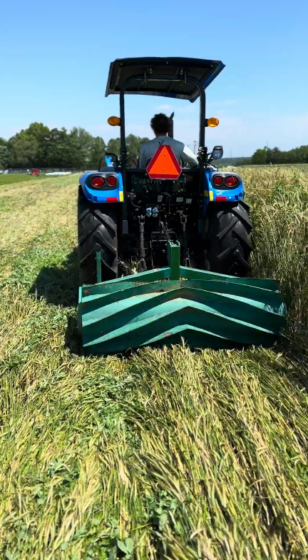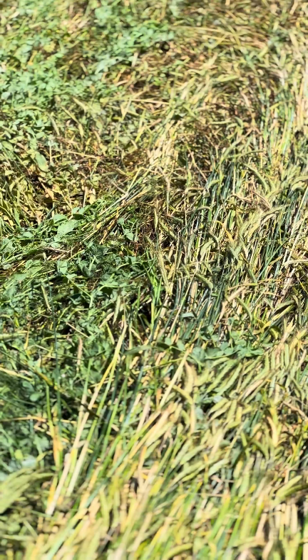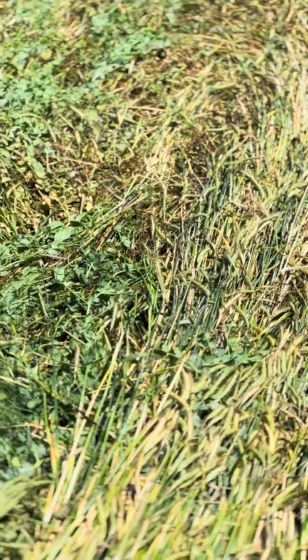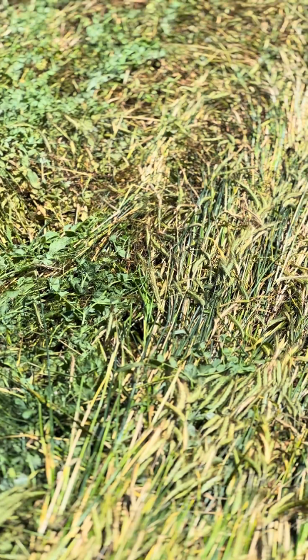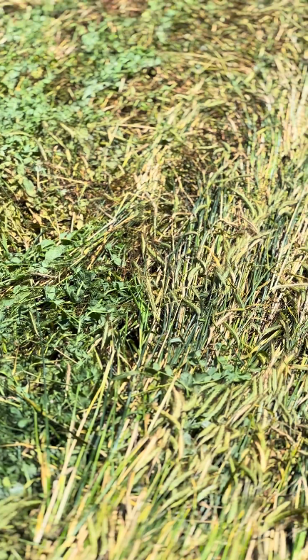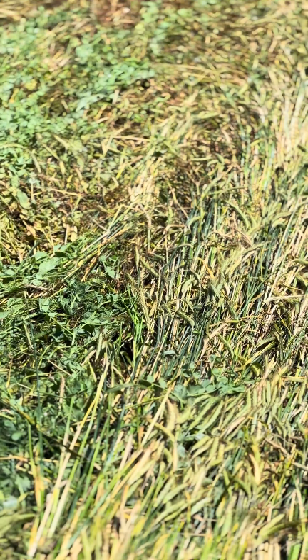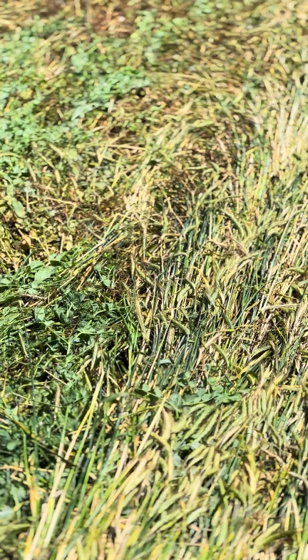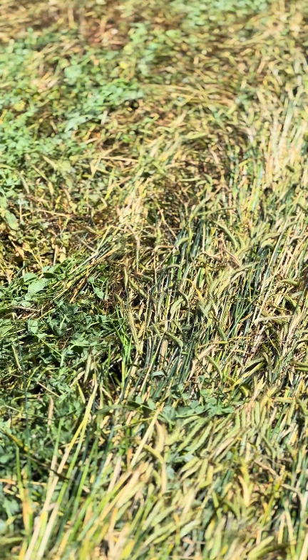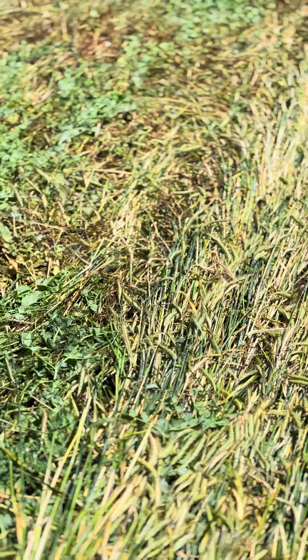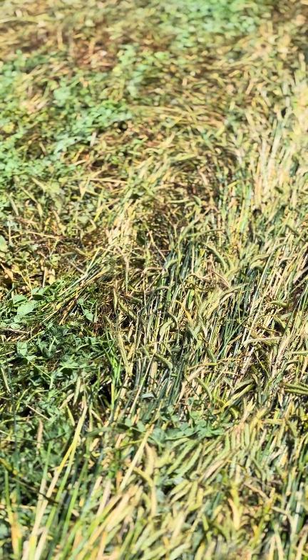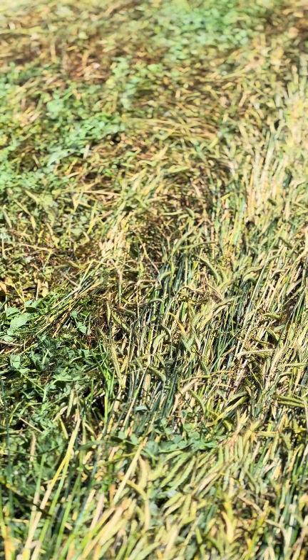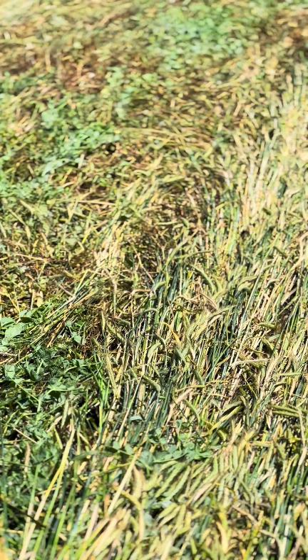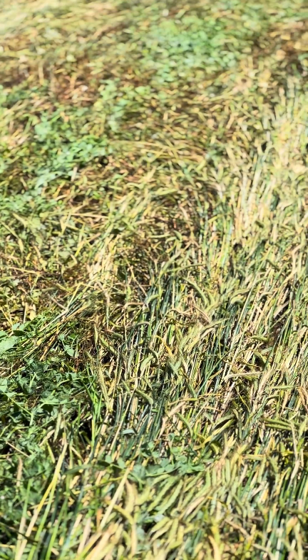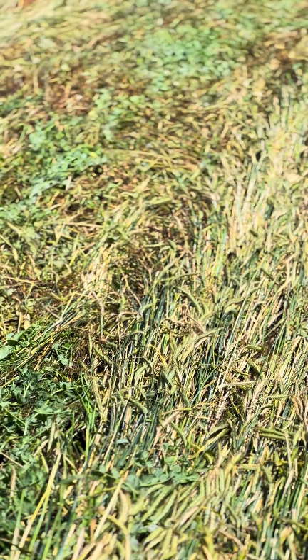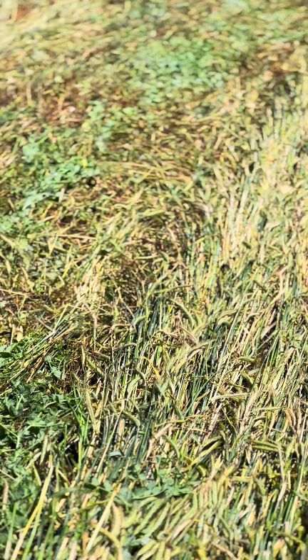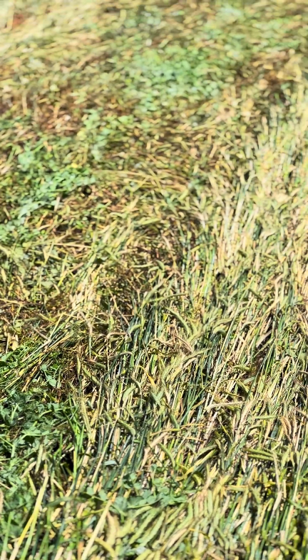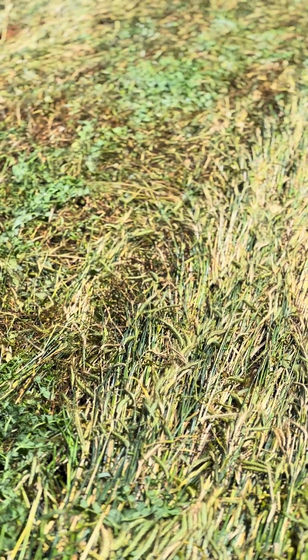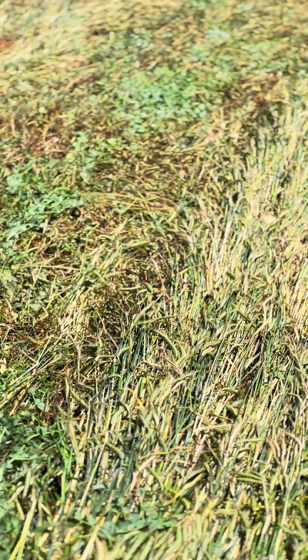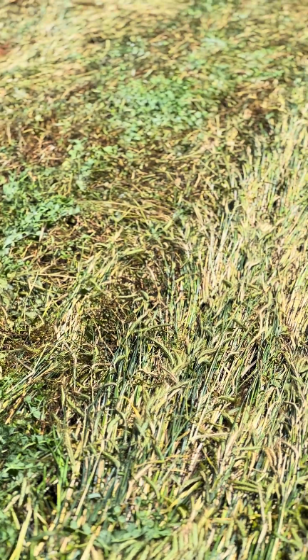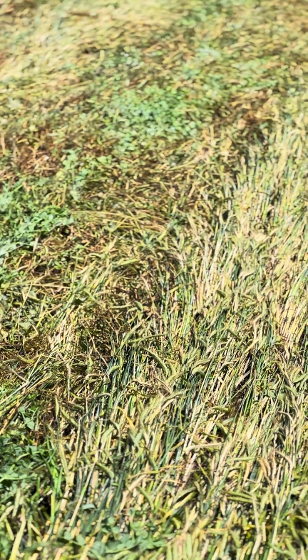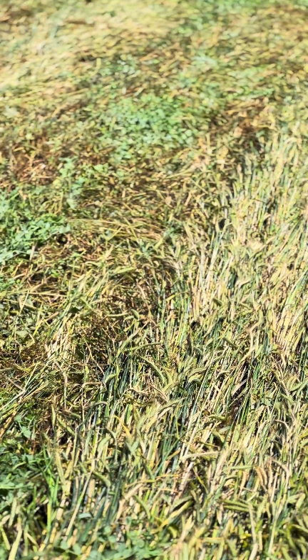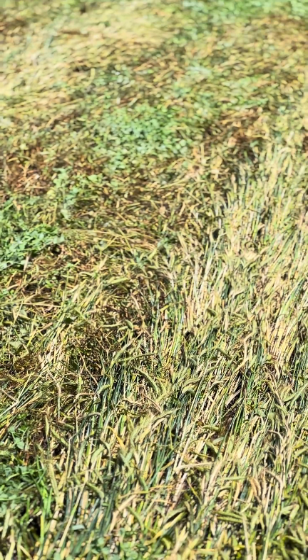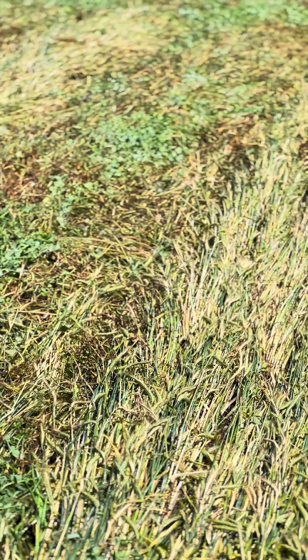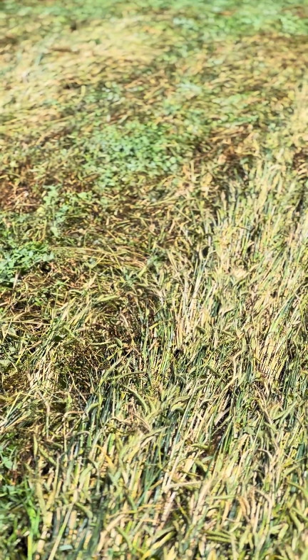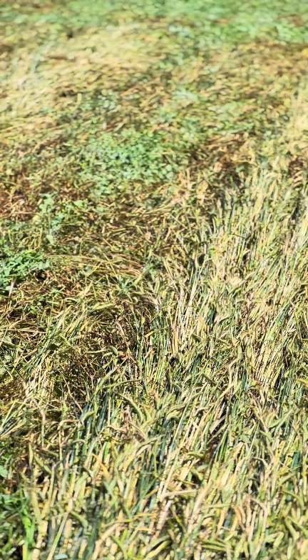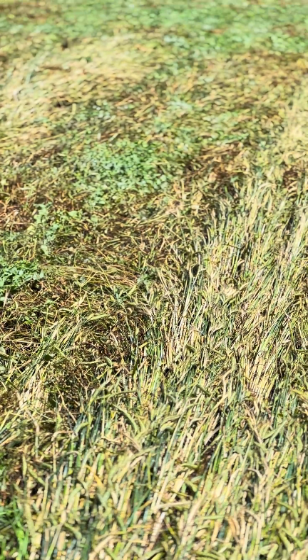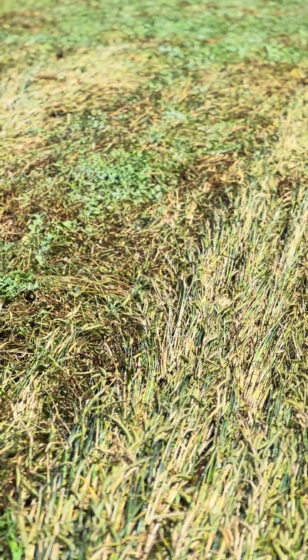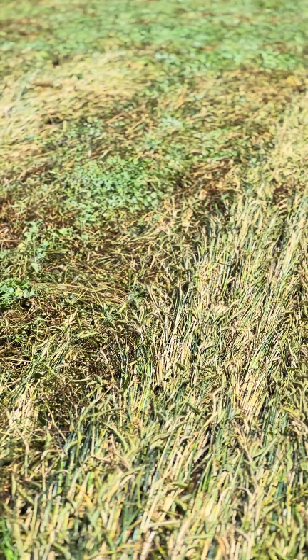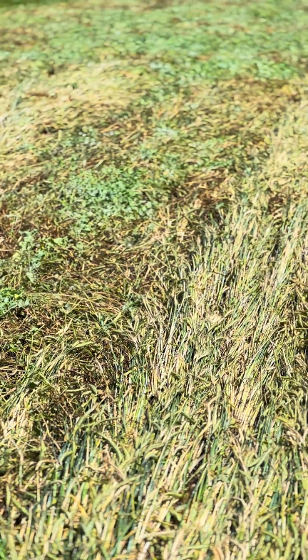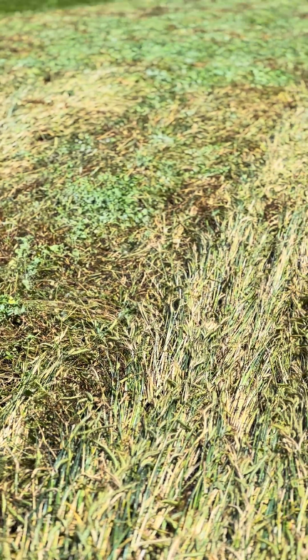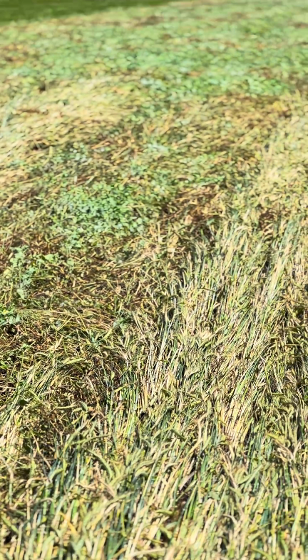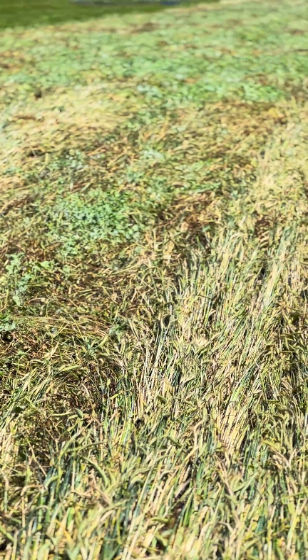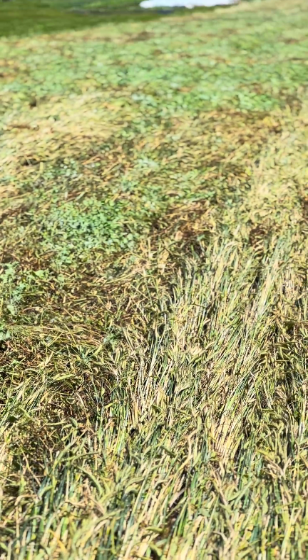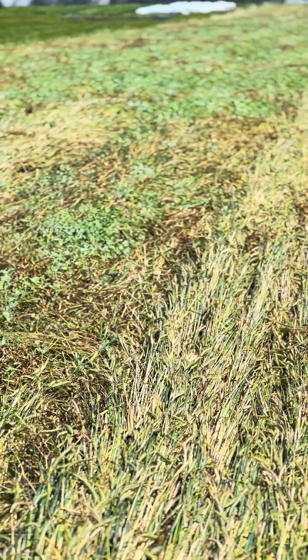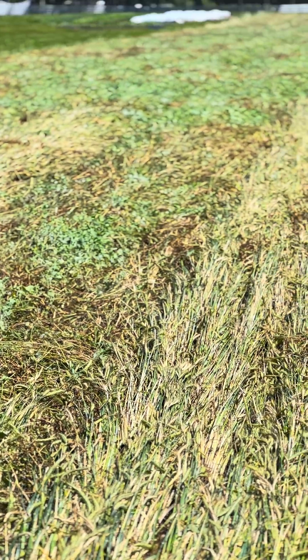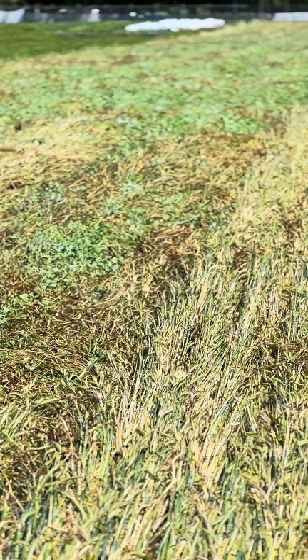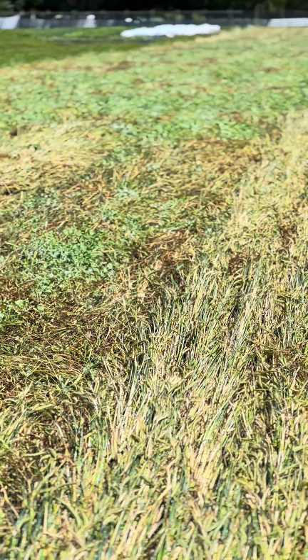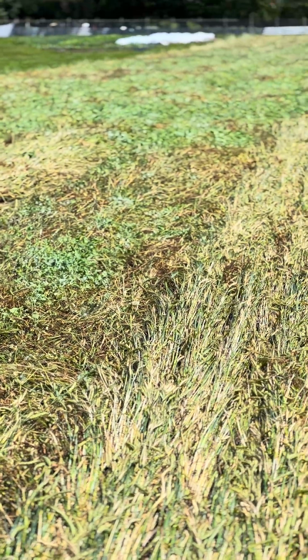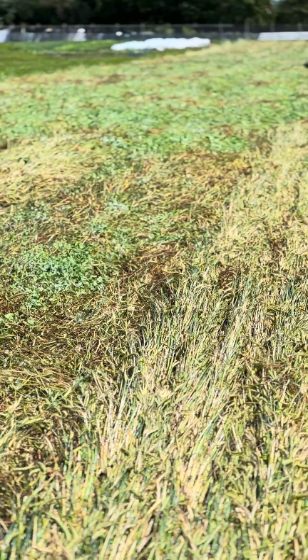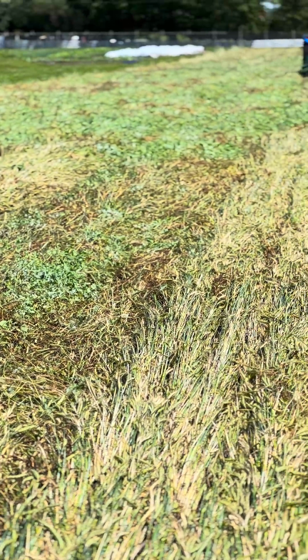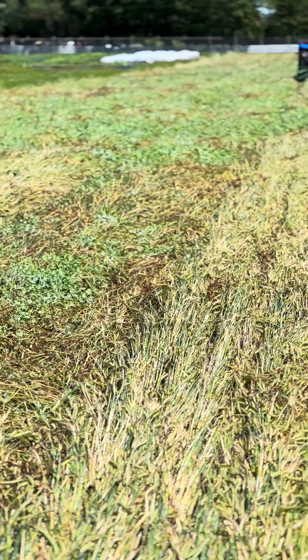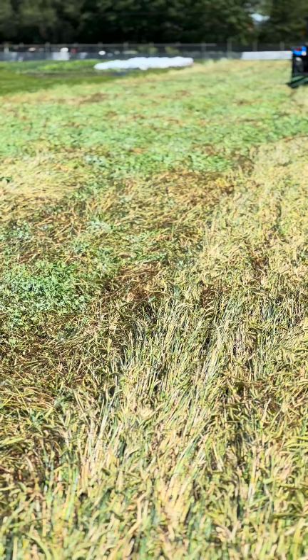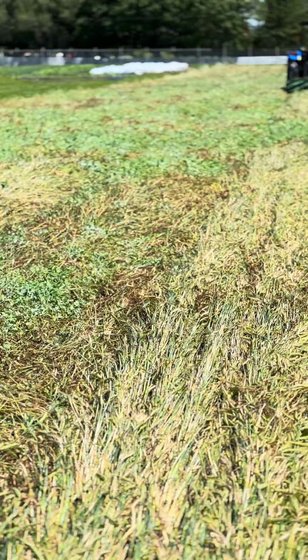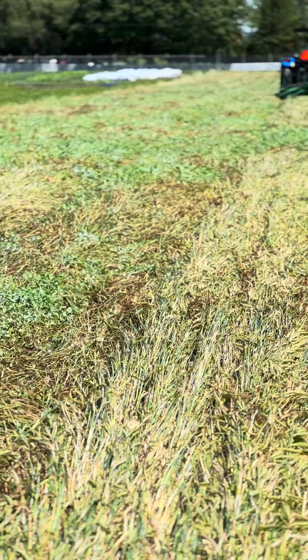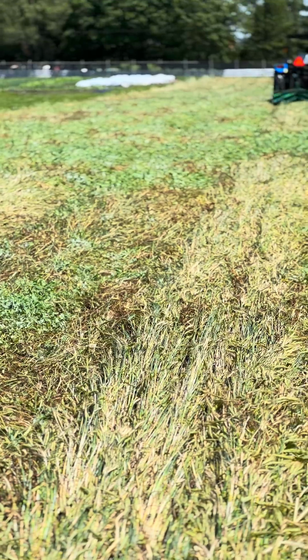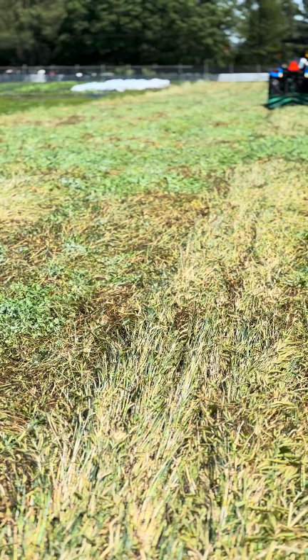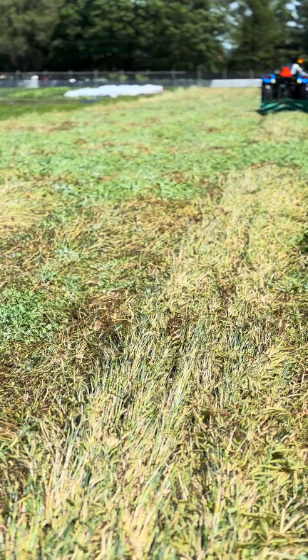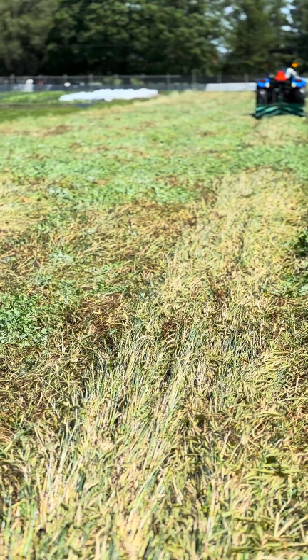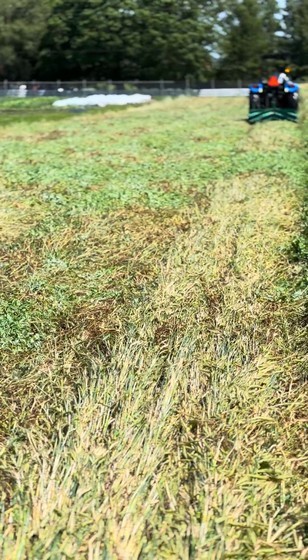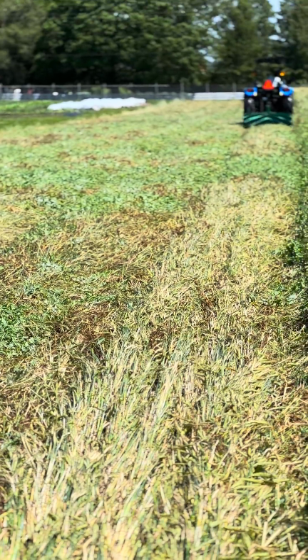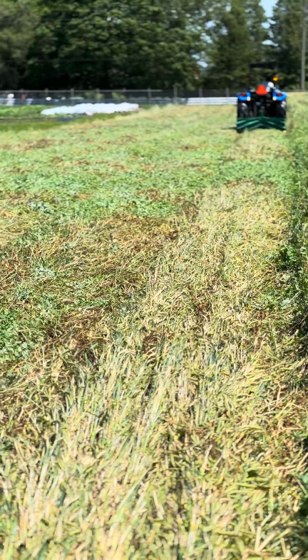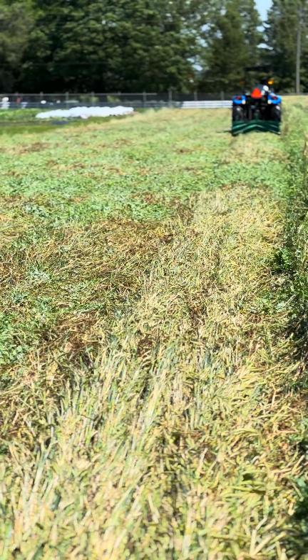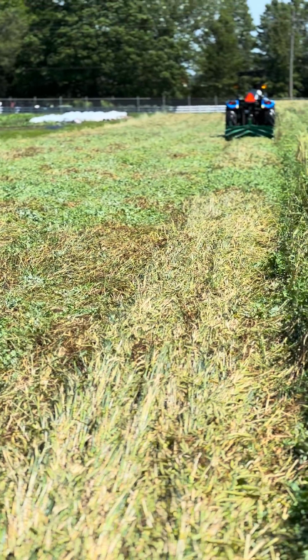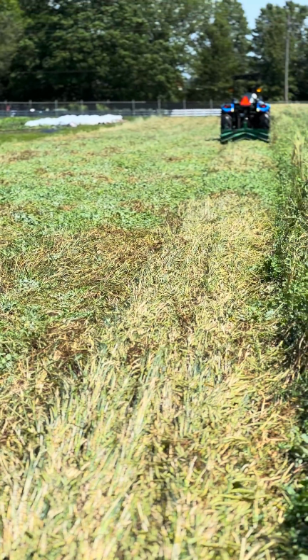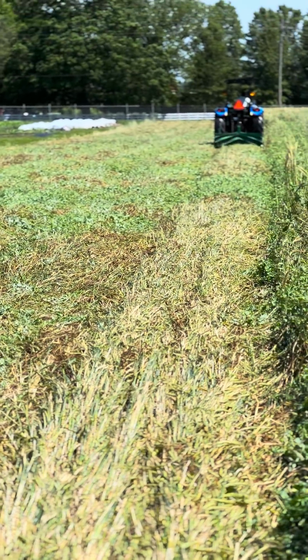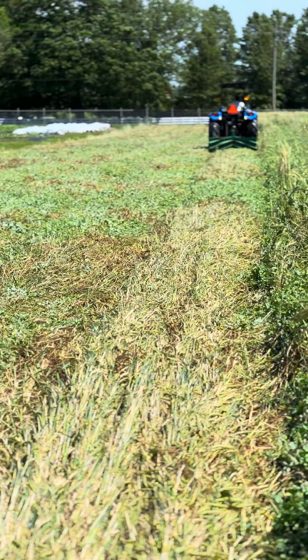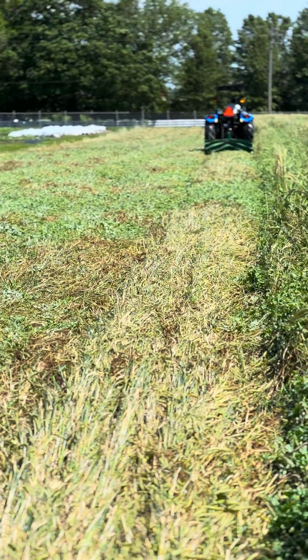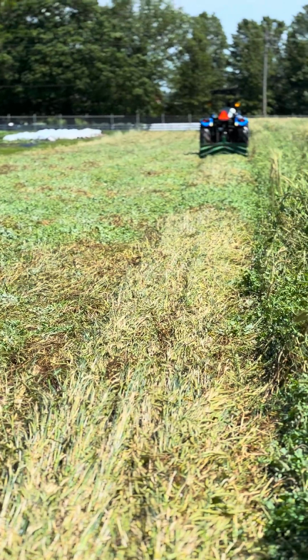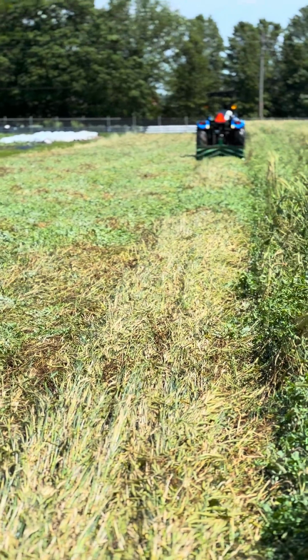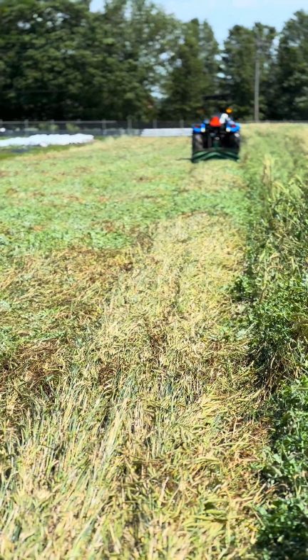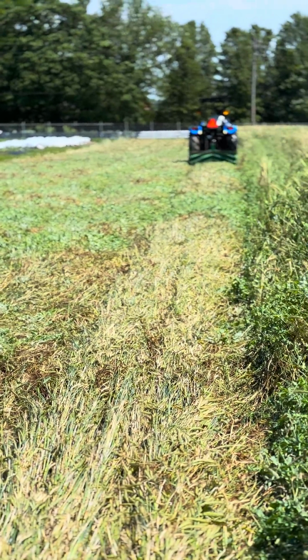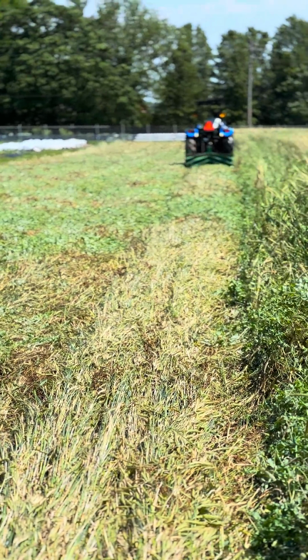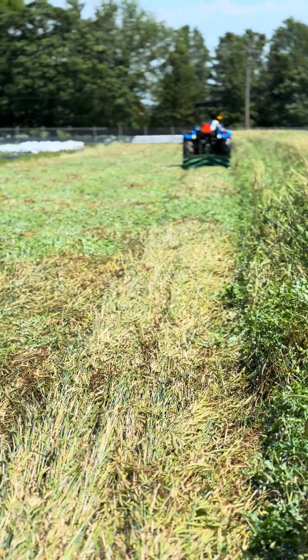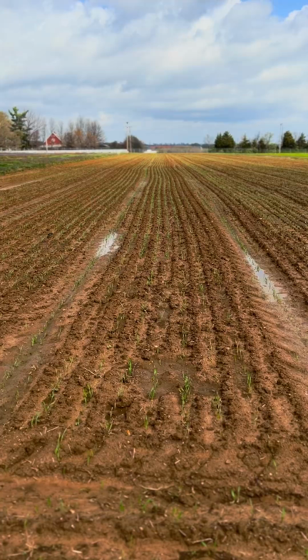Ideally, this allows you to plant into the field with minimal soil disturbance using a no-till transplanter or no-till drill.